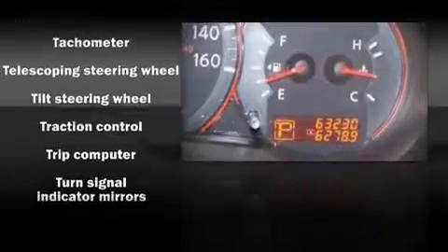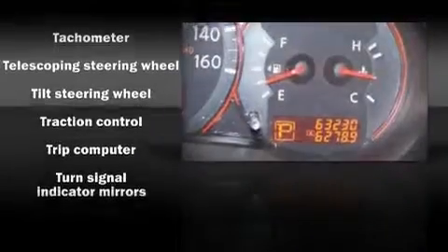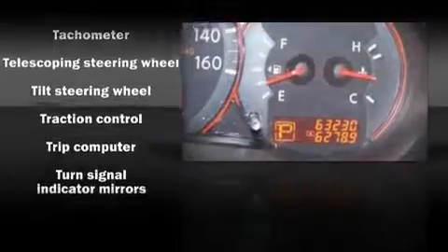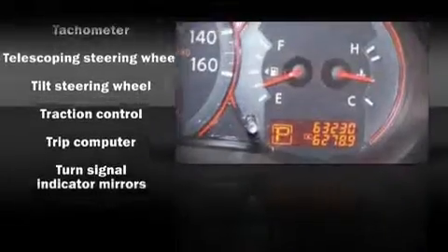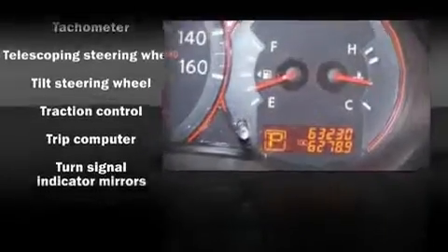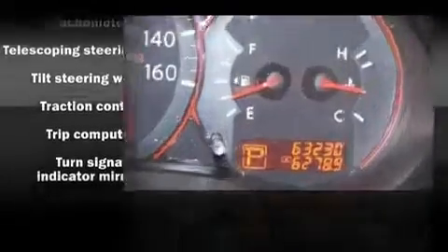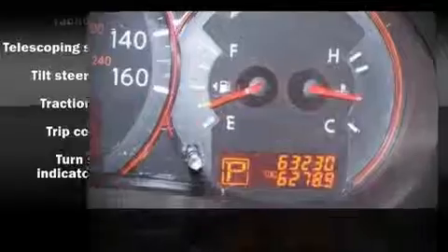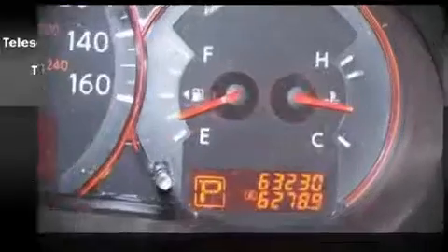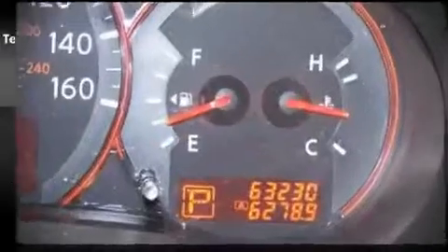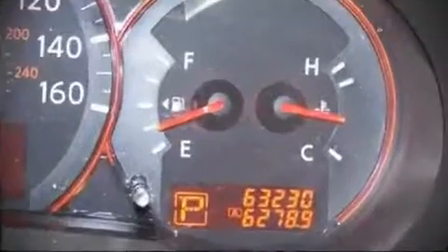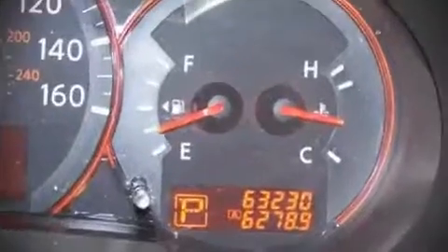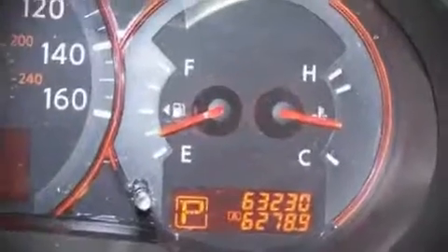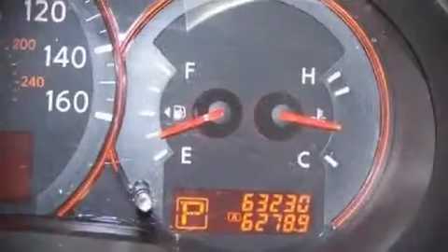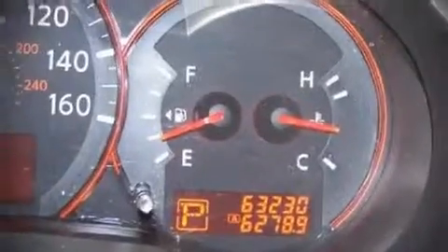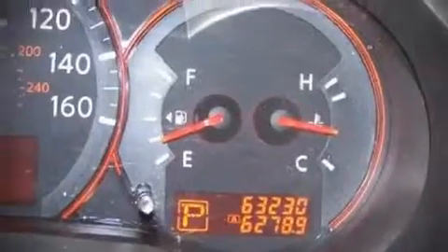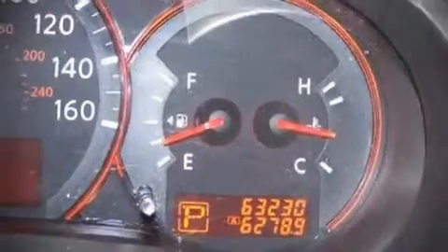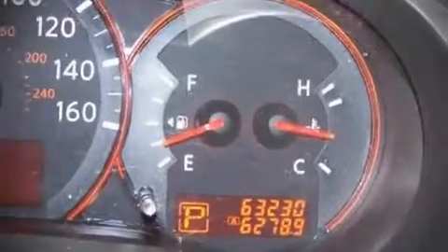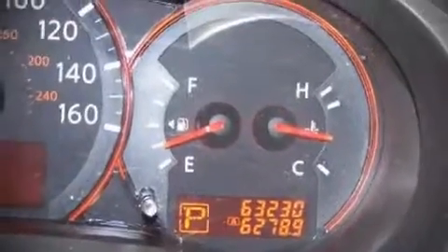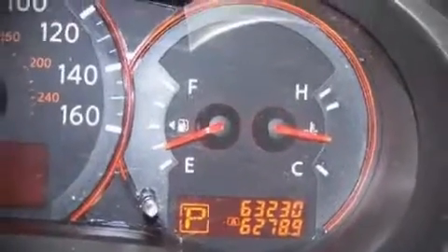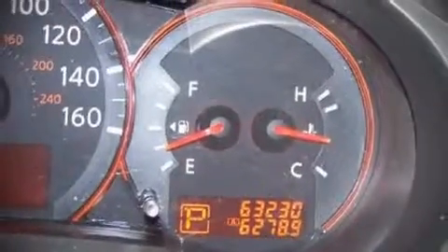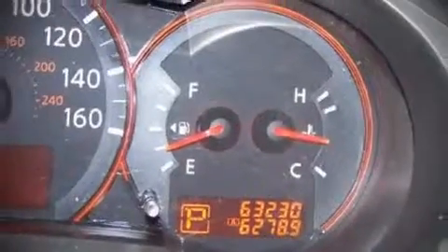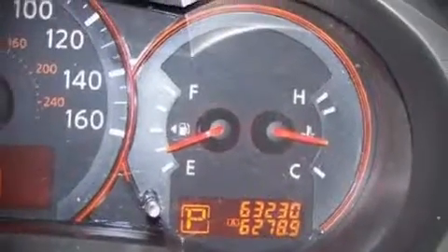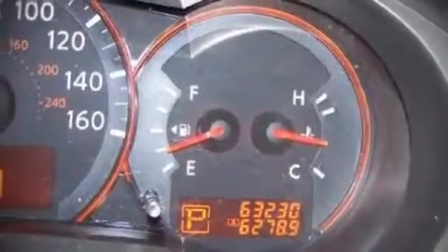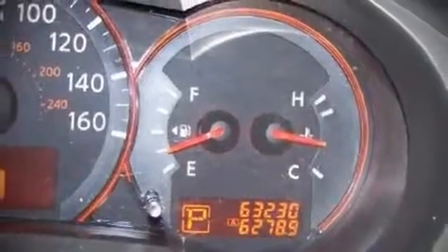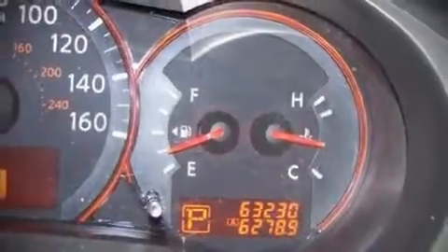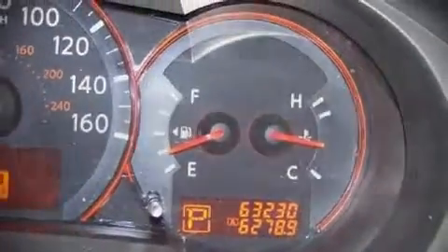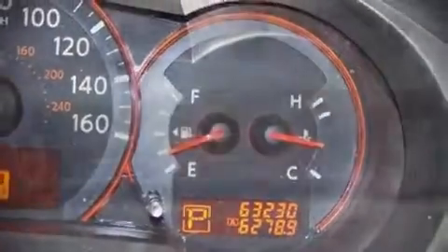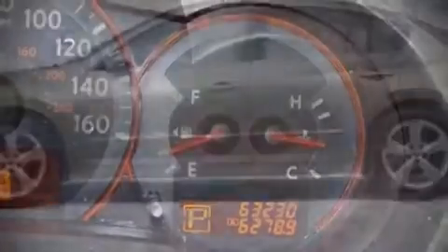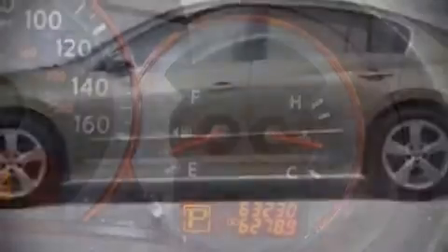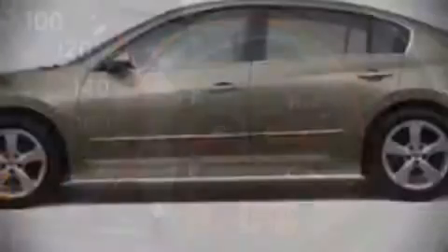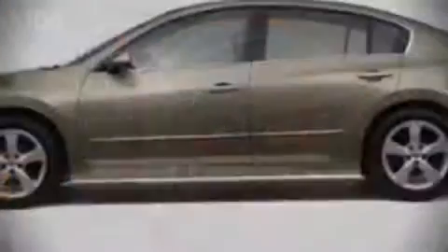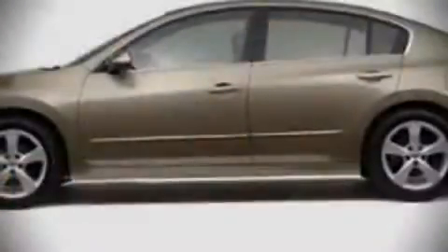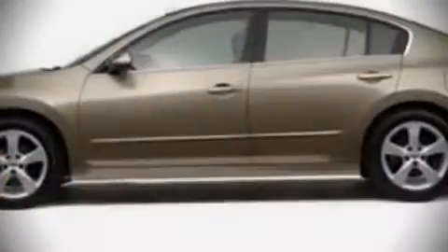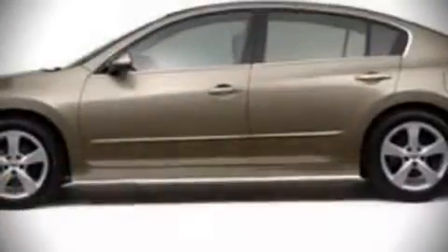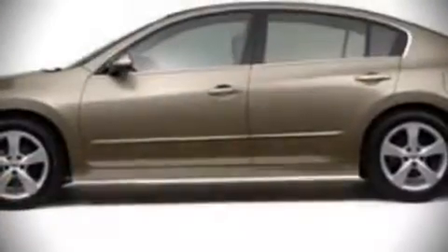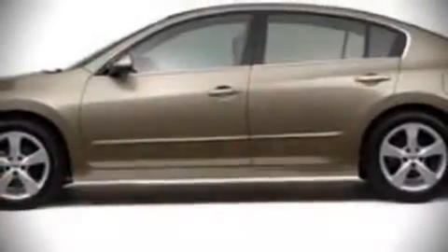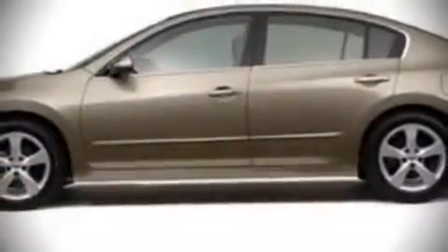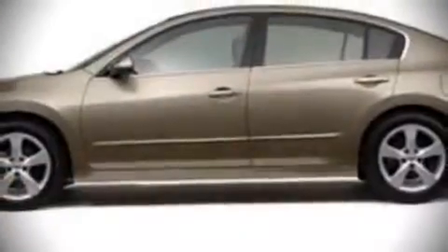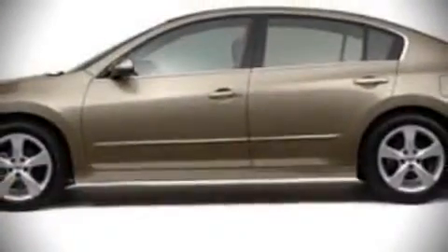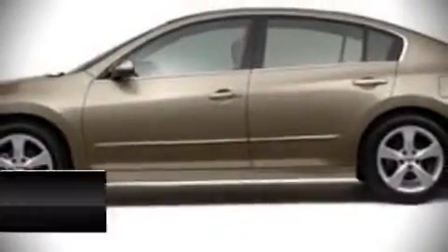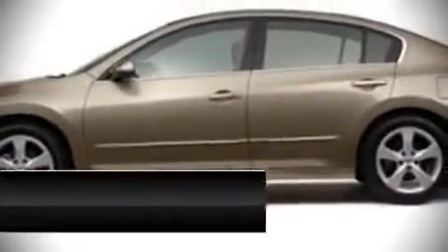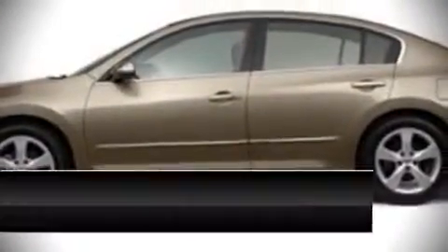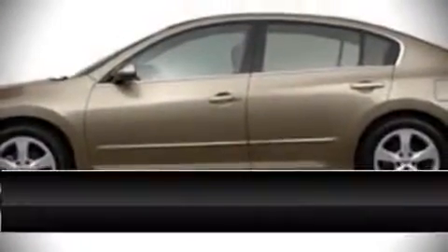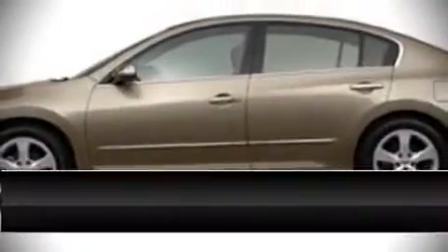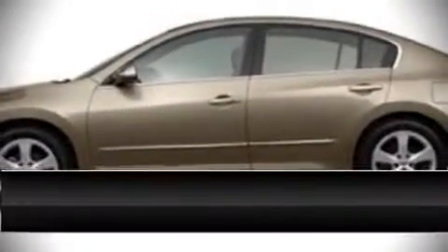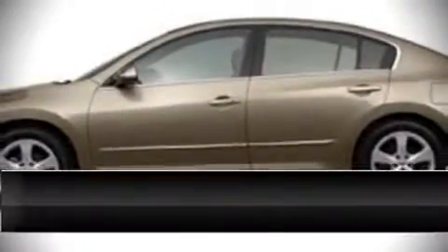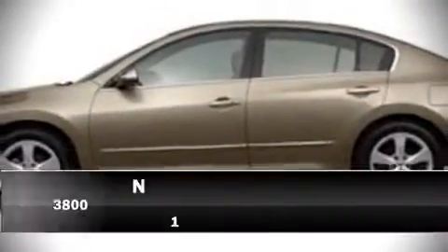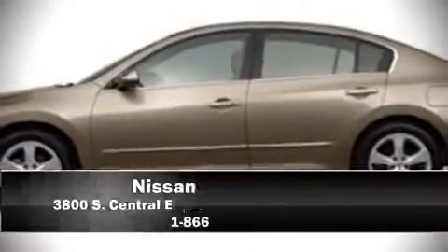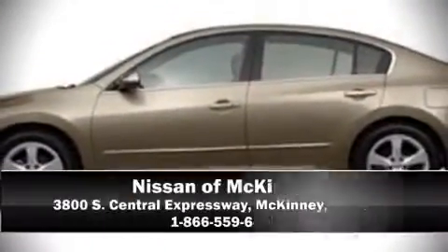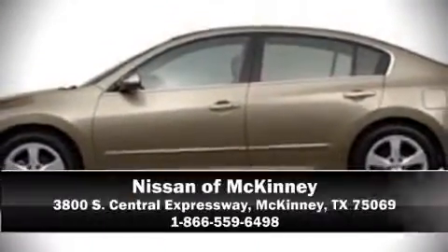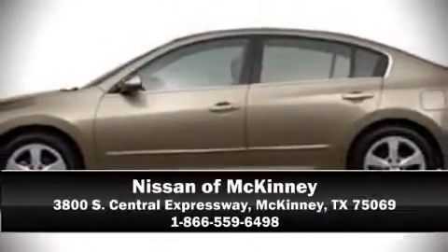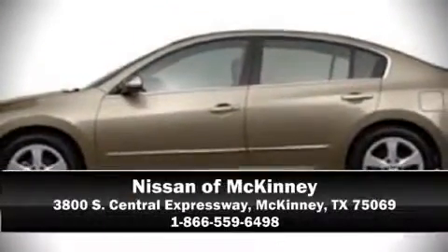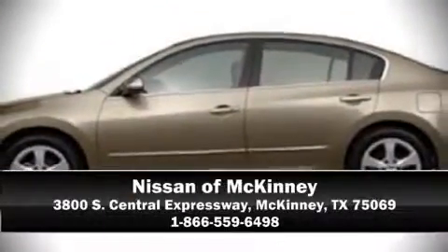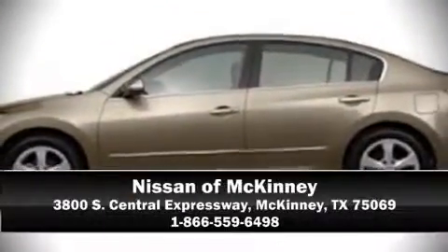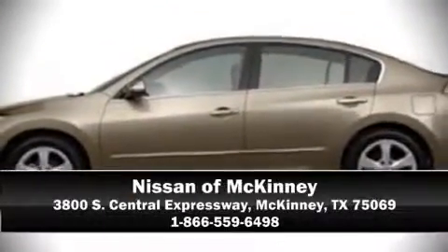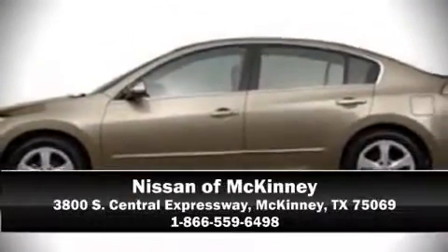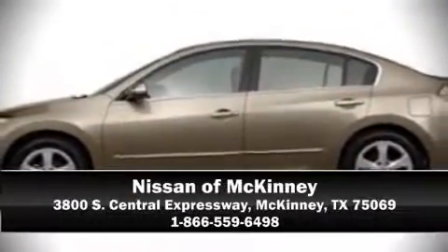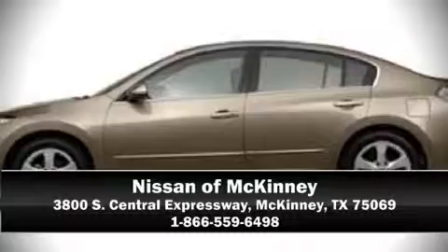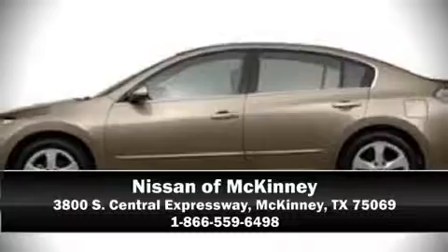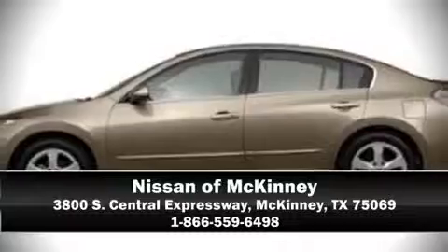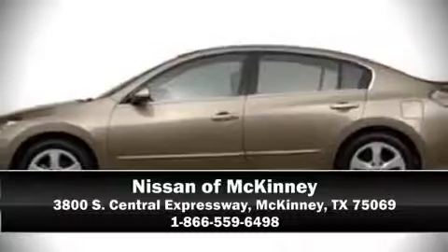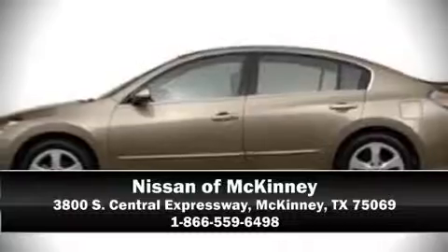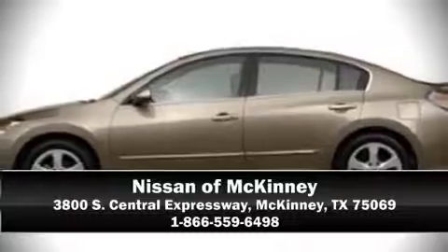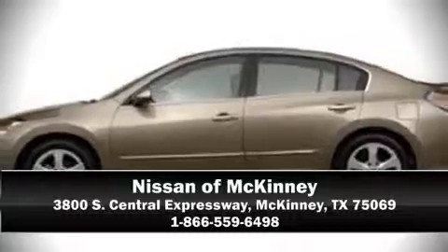The CARFAX history report provides you peace of mind with detailed information. Please don't hesitate to give us a call.